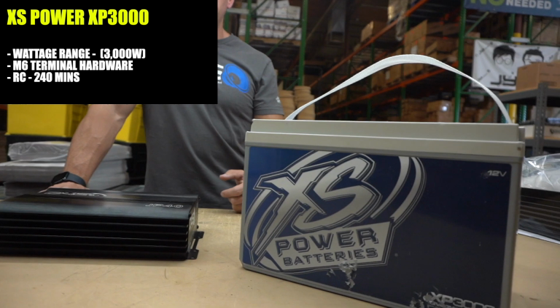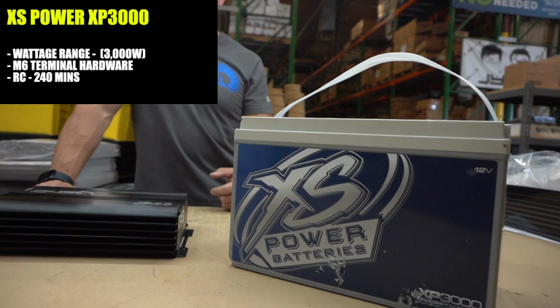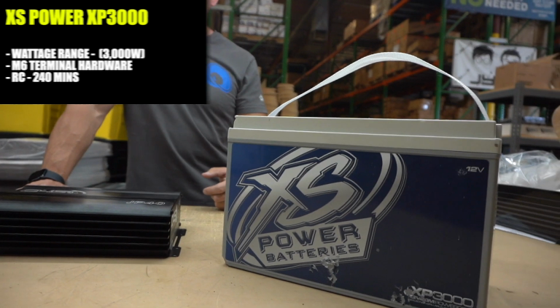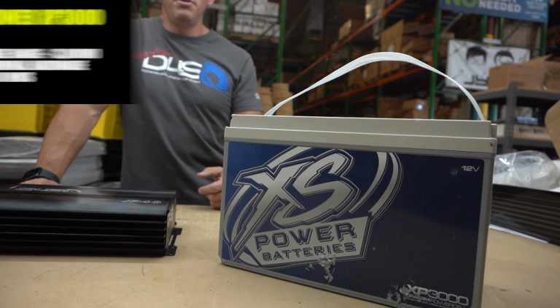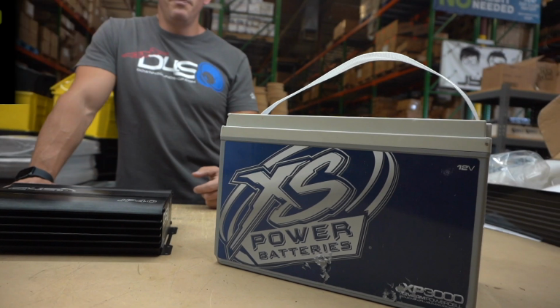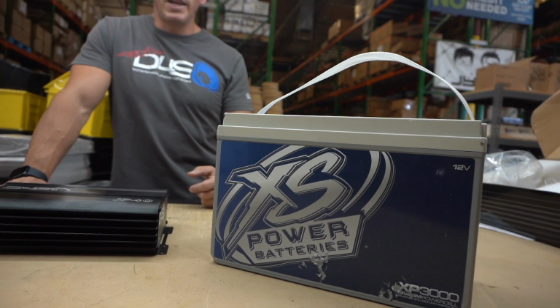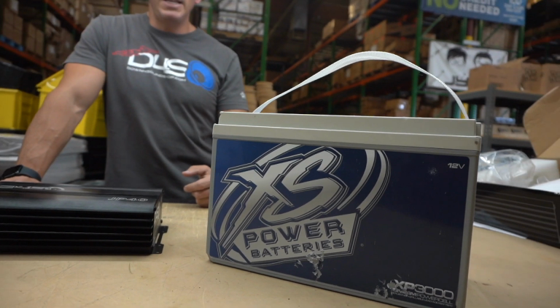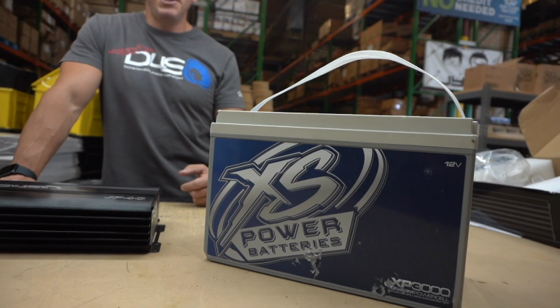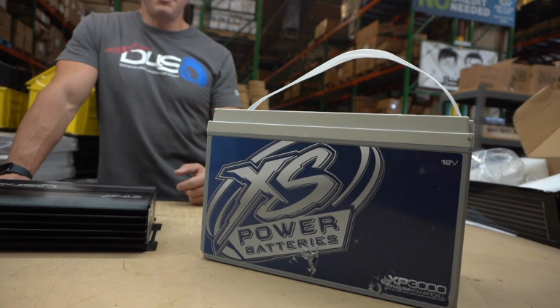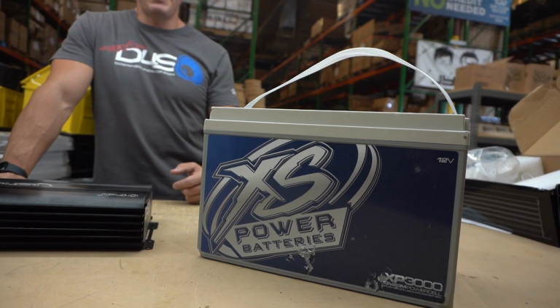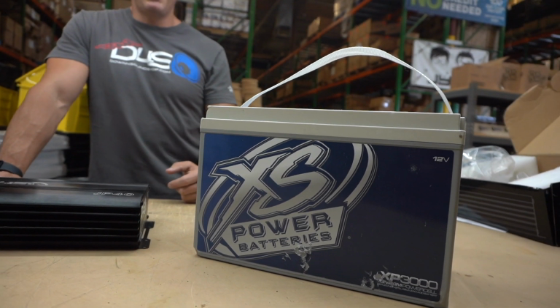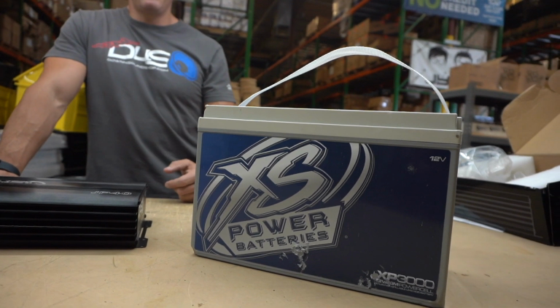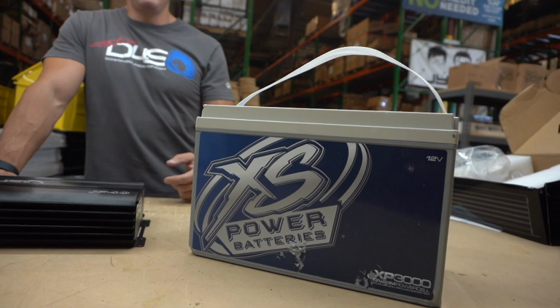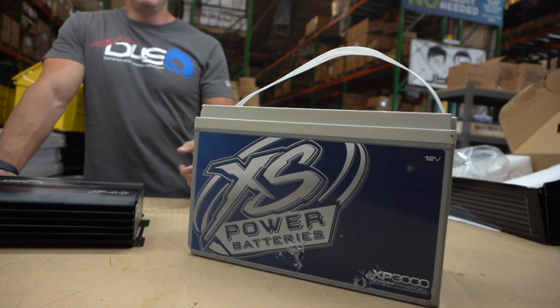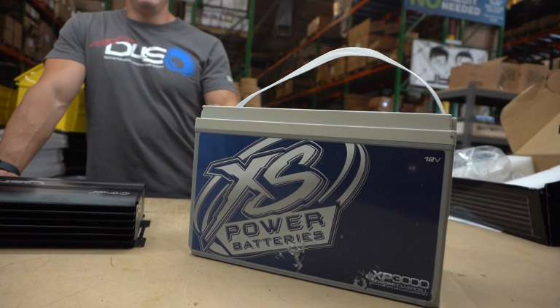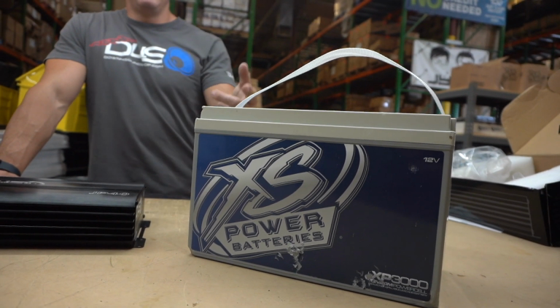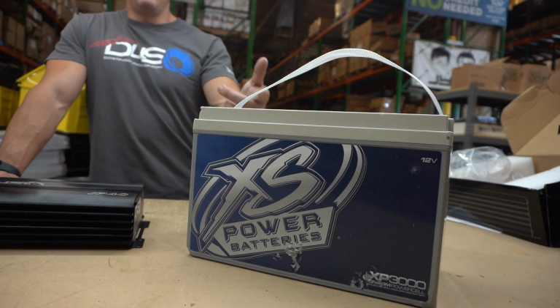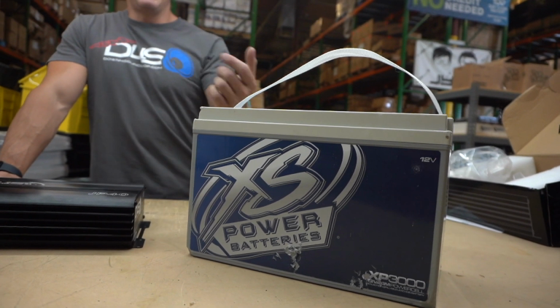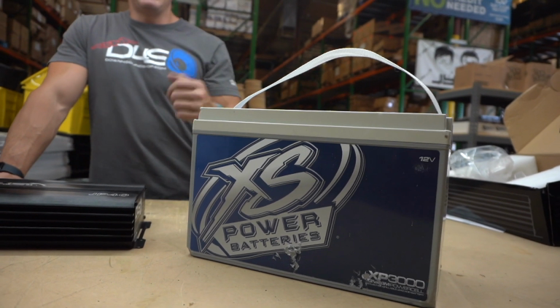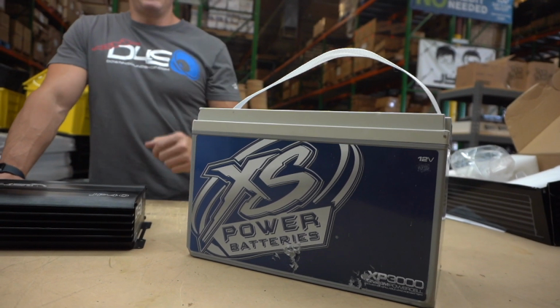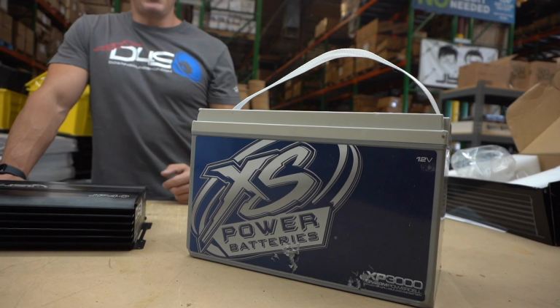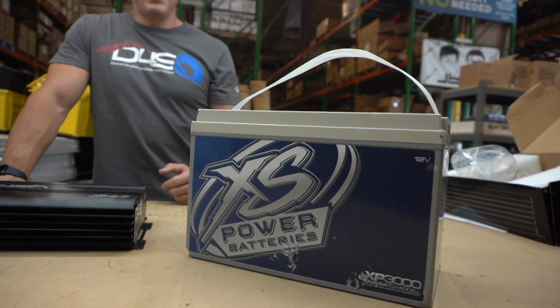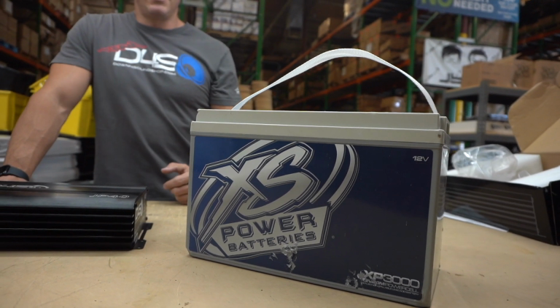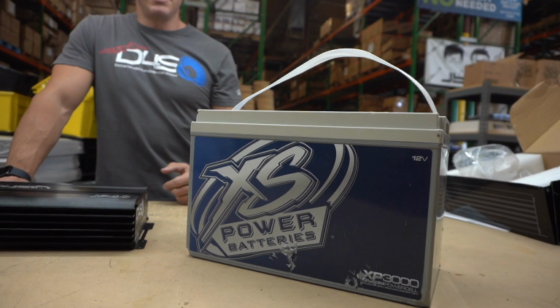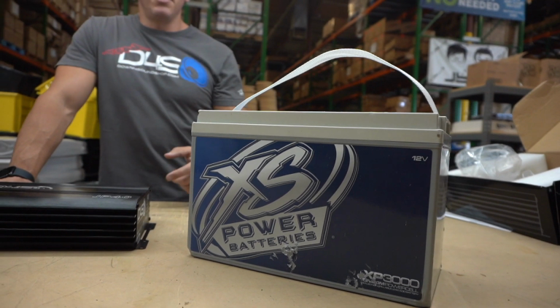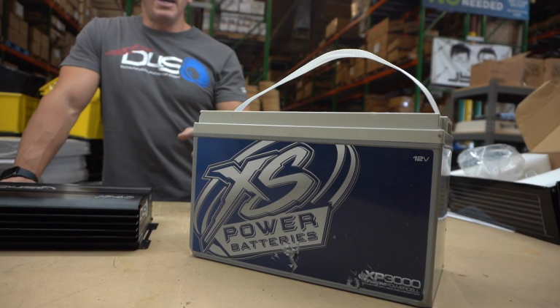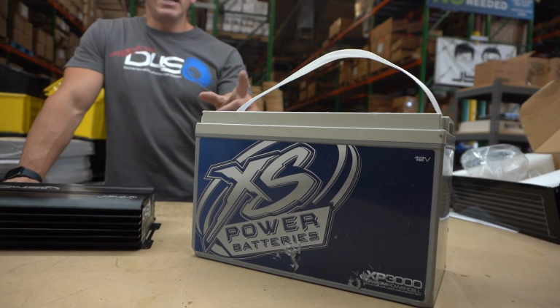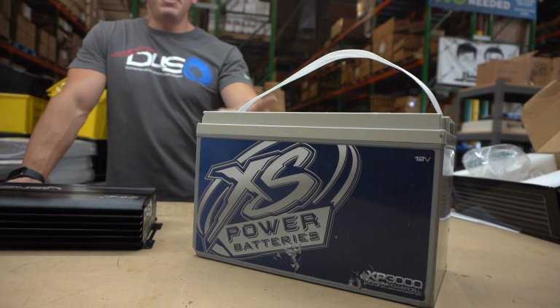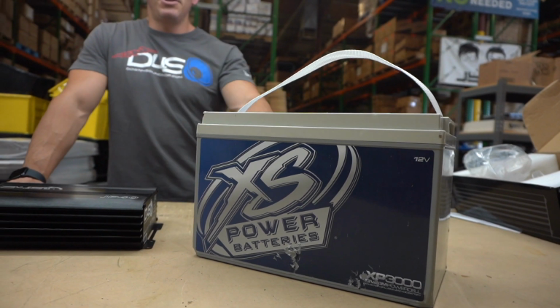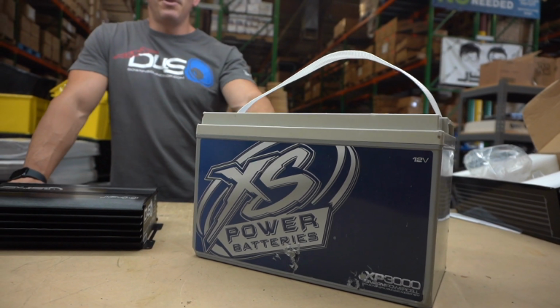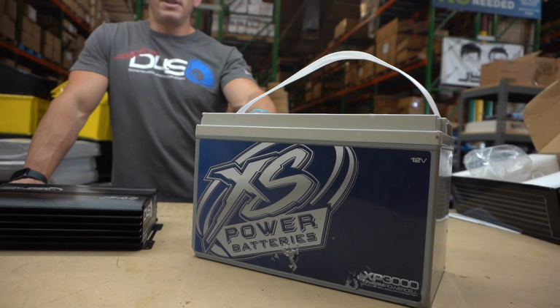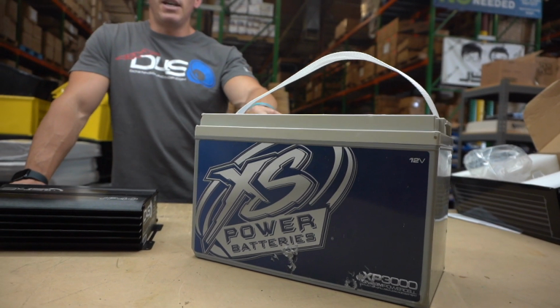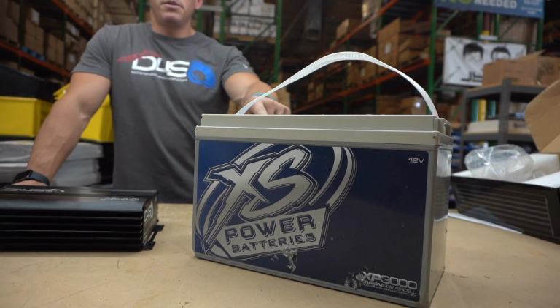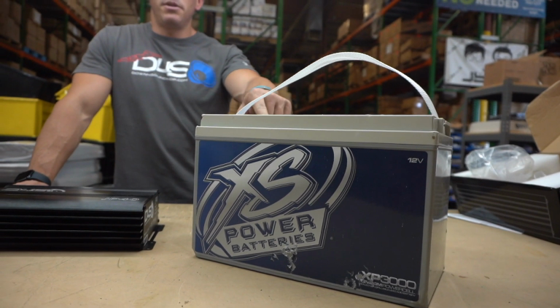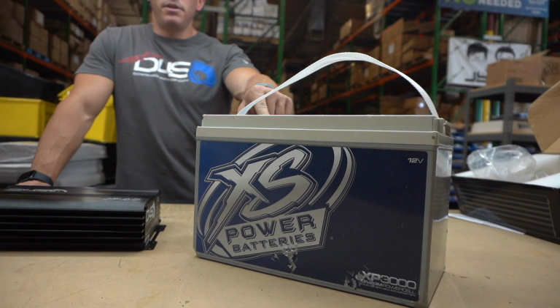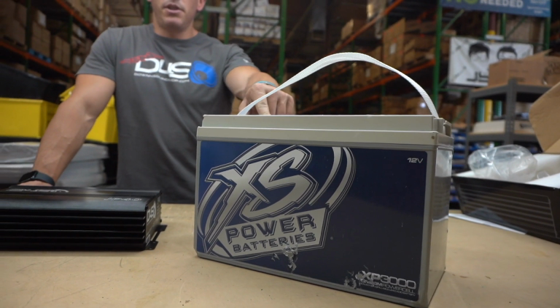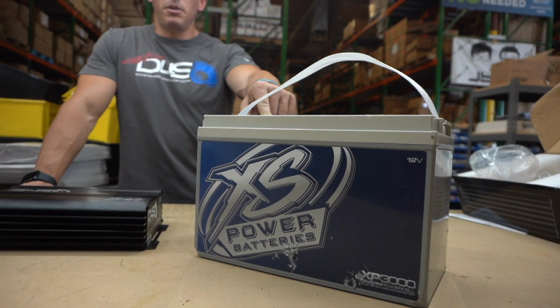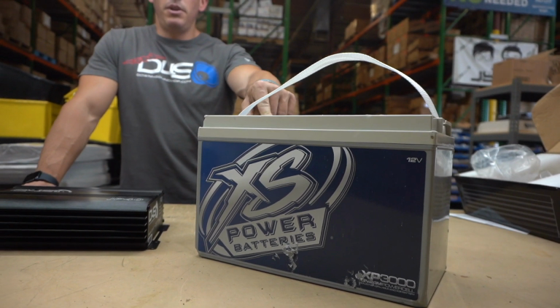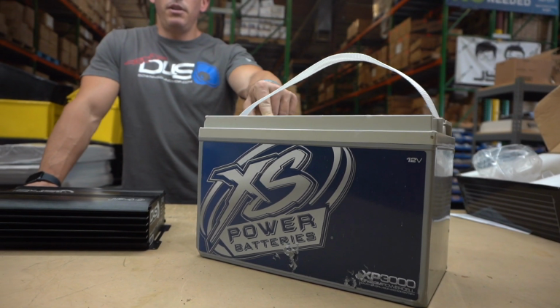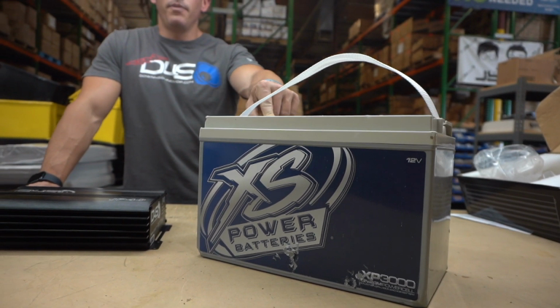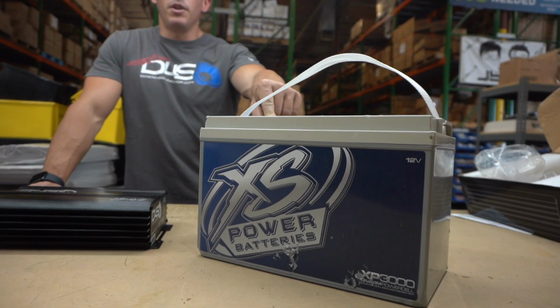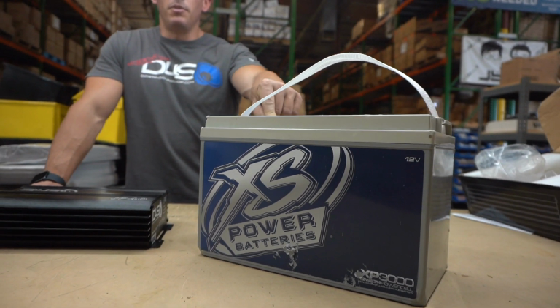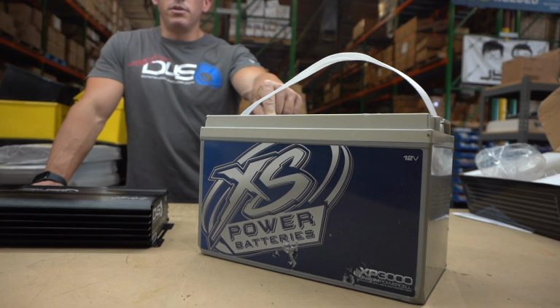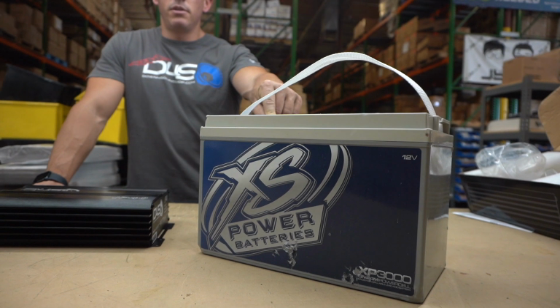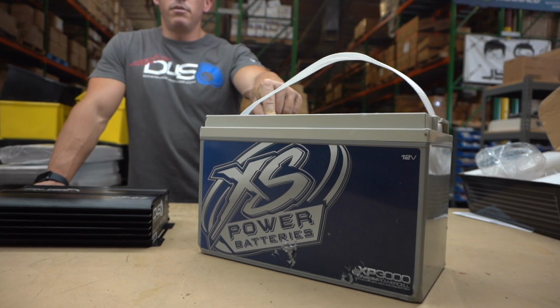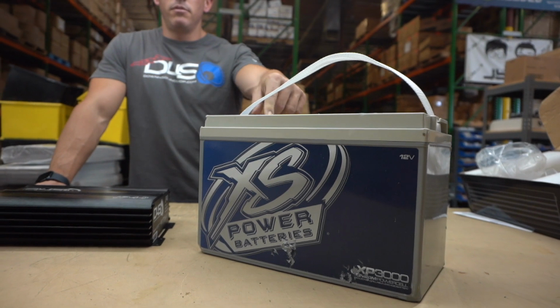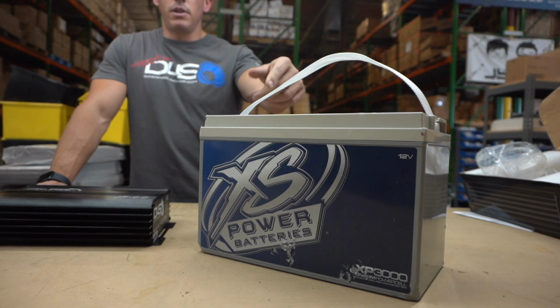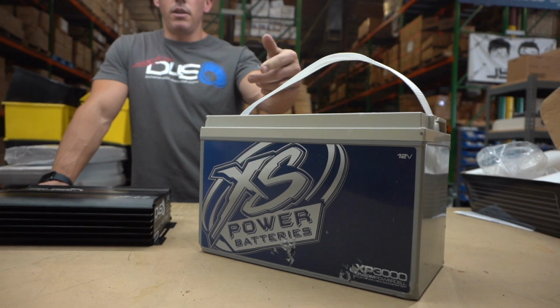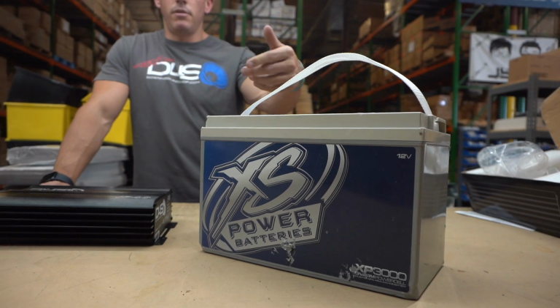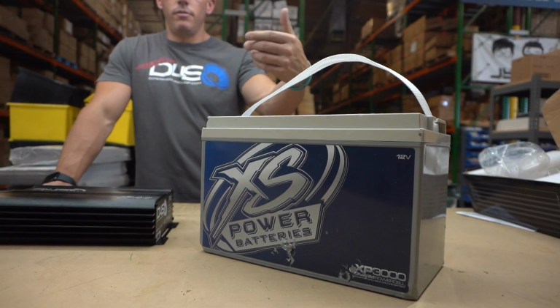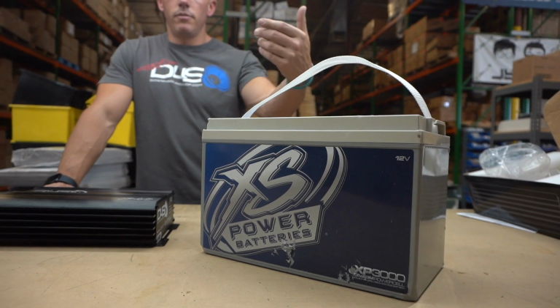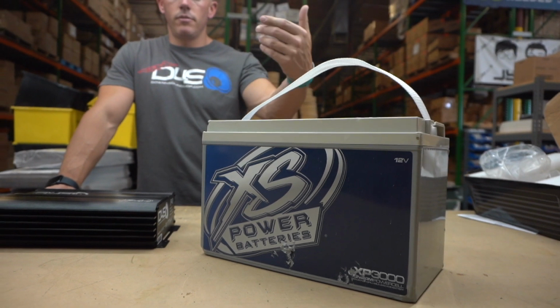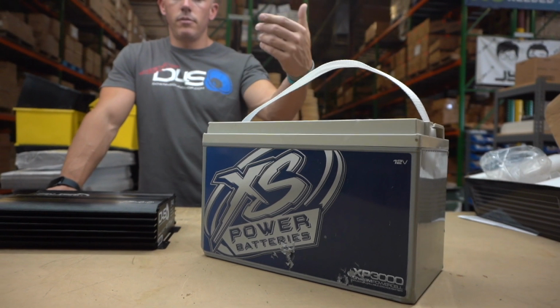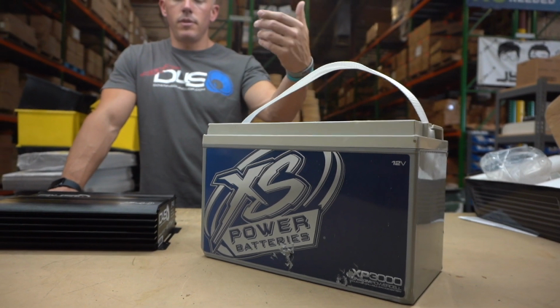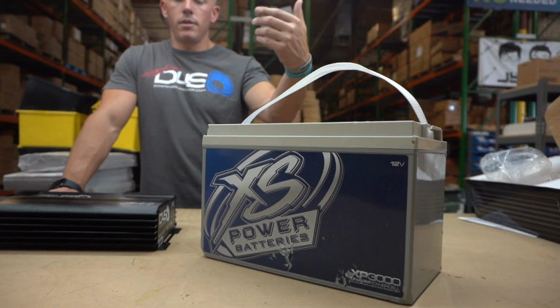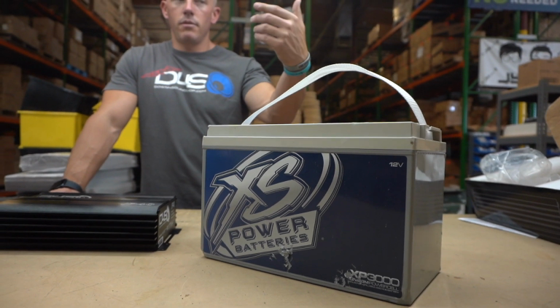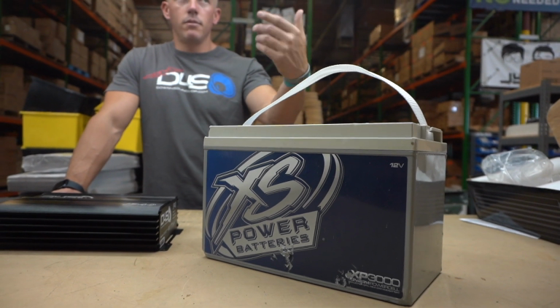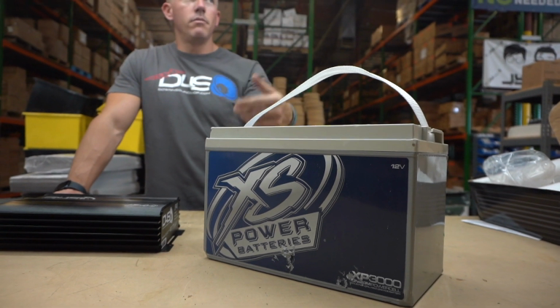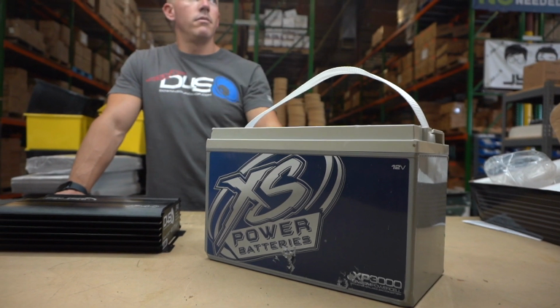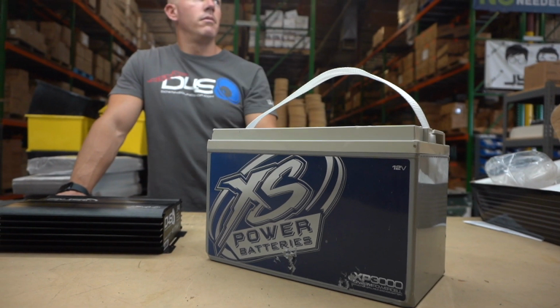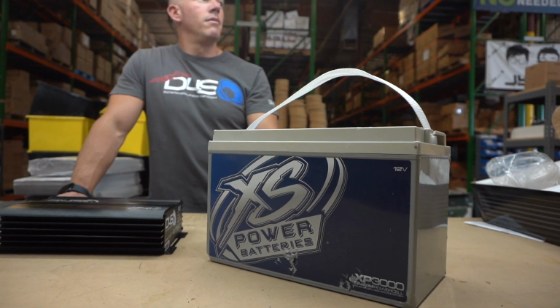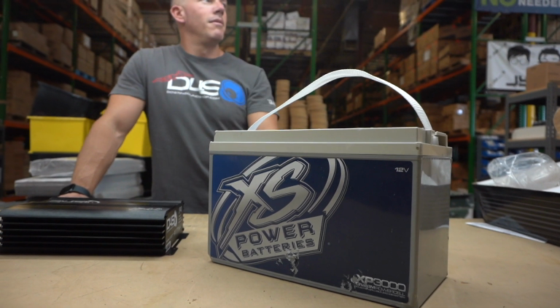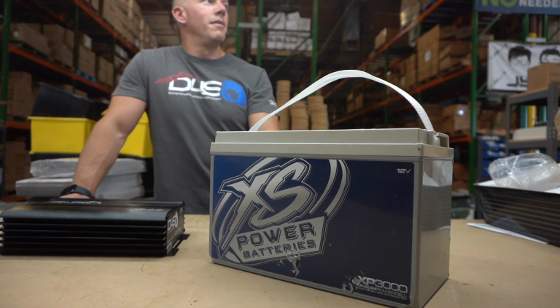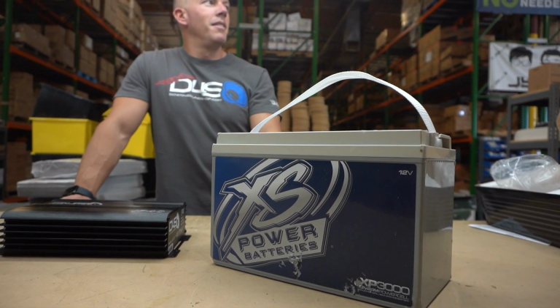What's happening guys, coming at you from downforsoundshop.com. In this video we're going to be going over the top secondary batteries for your ride.